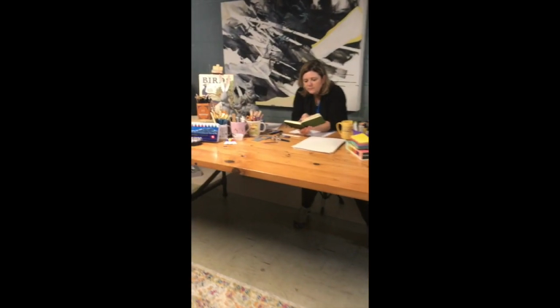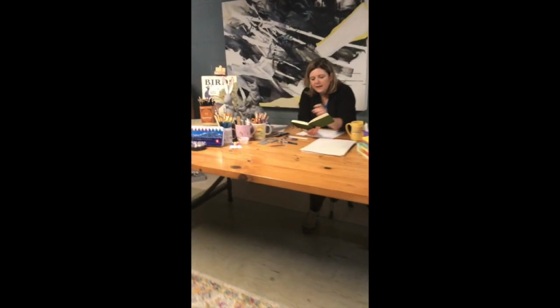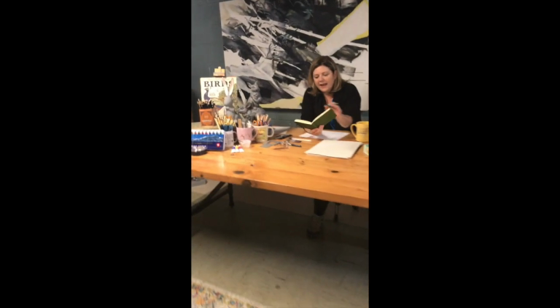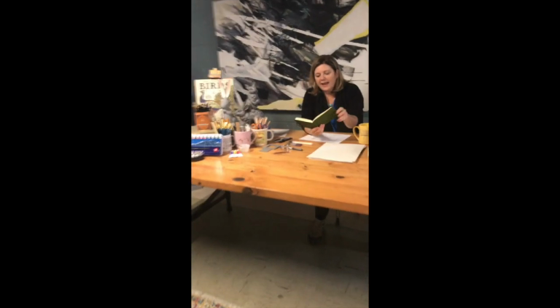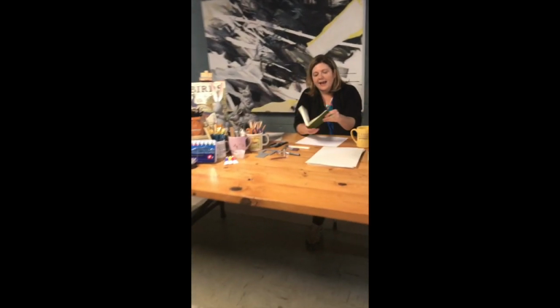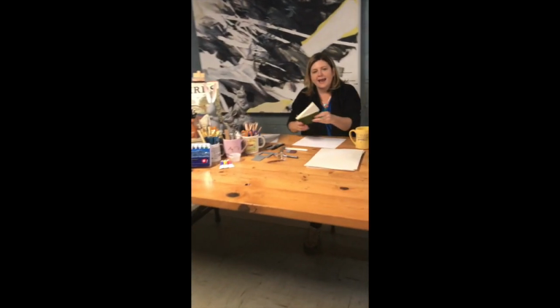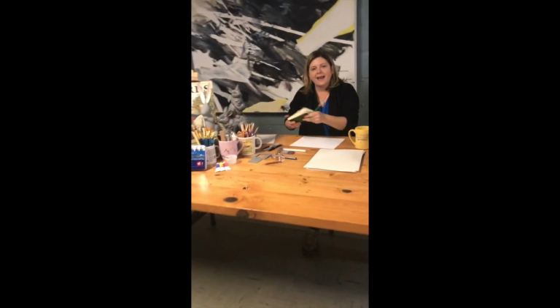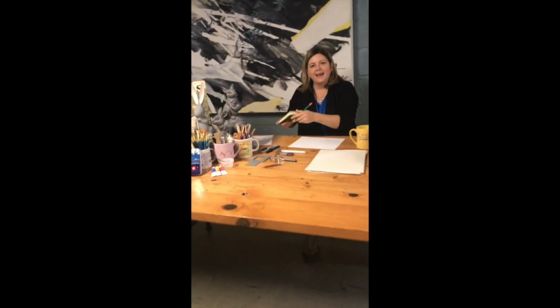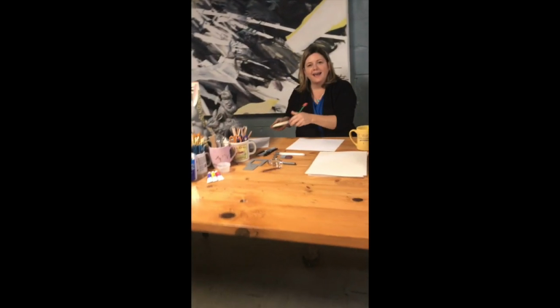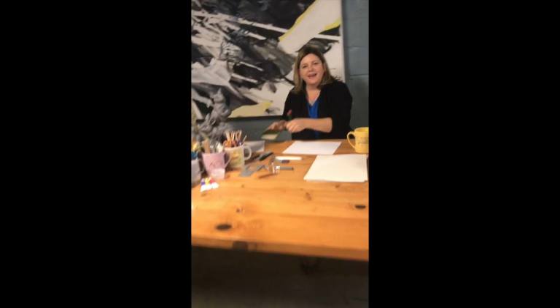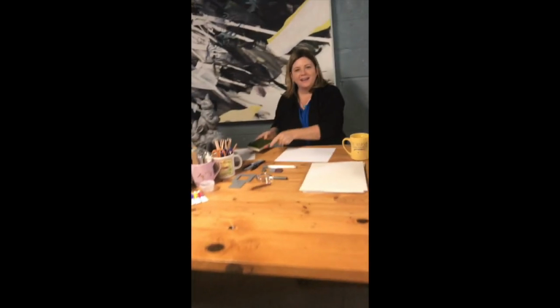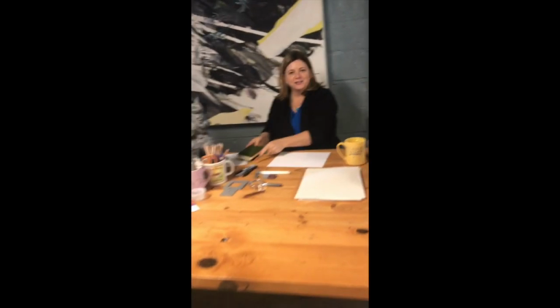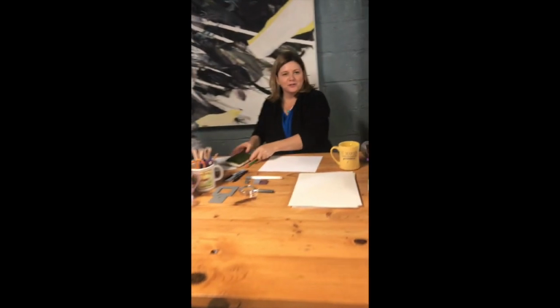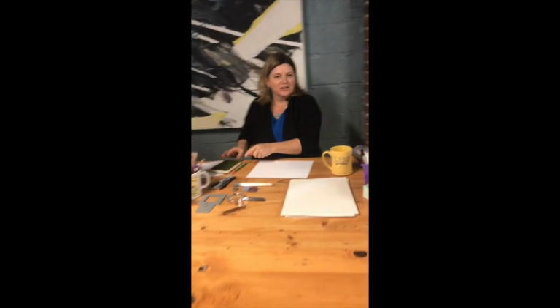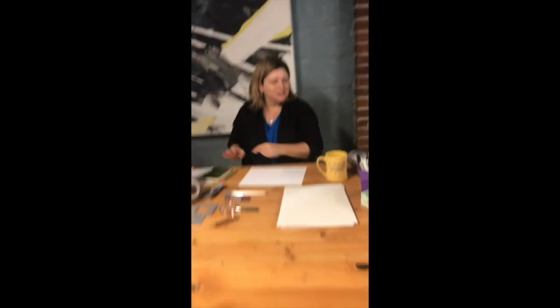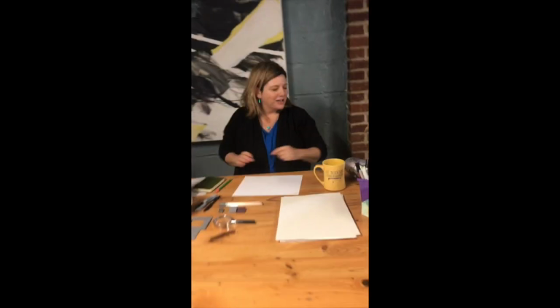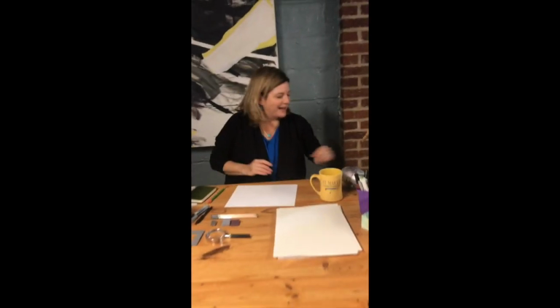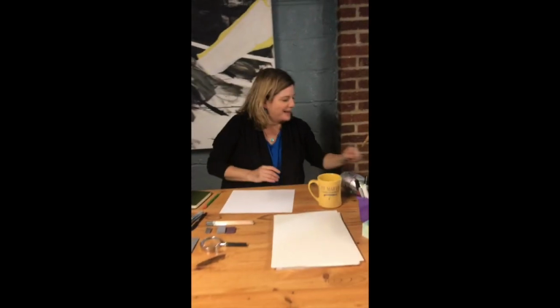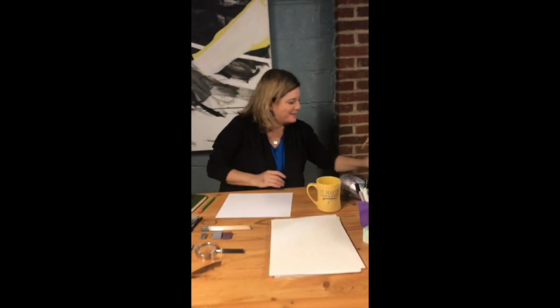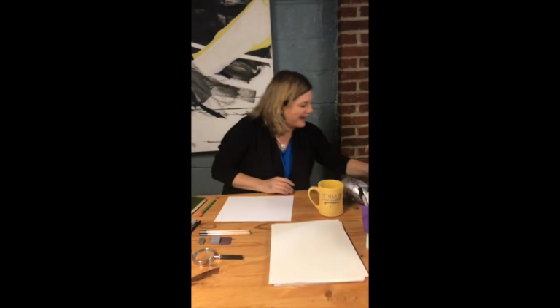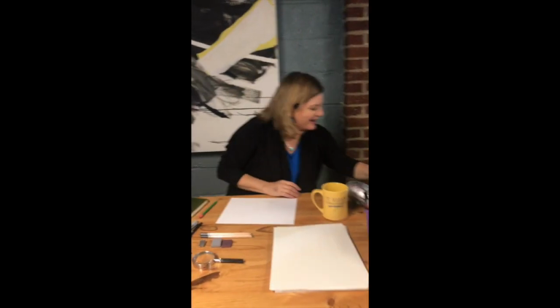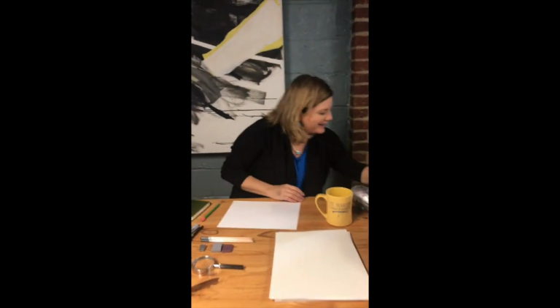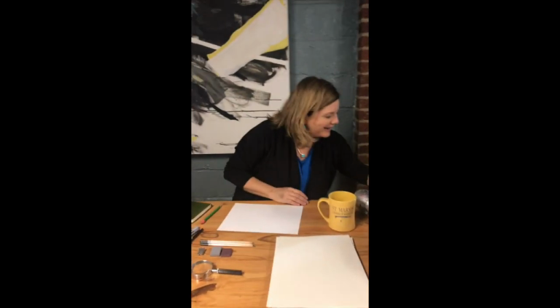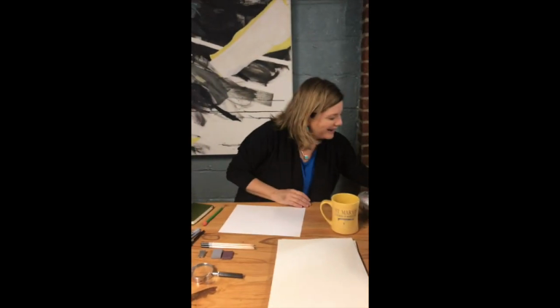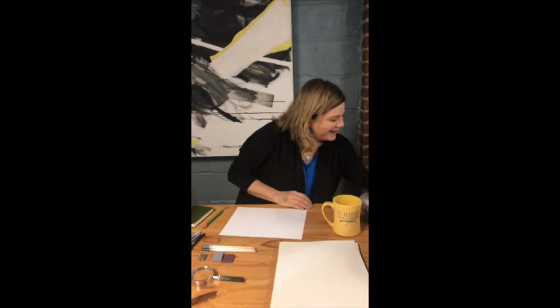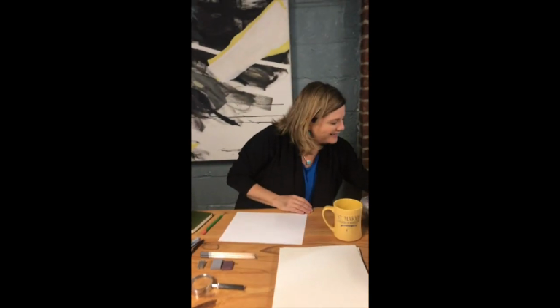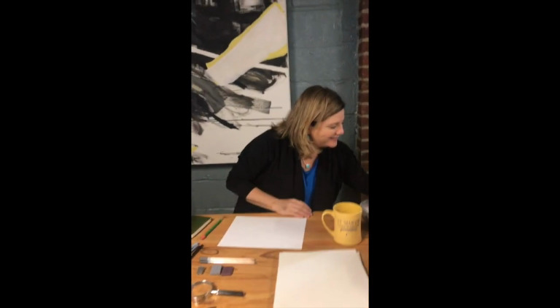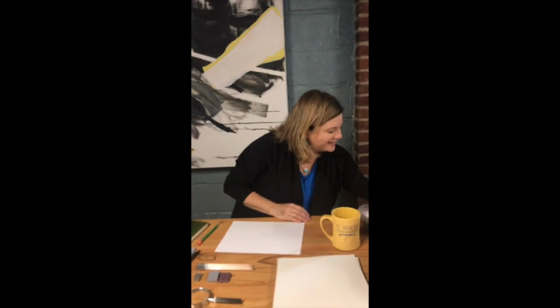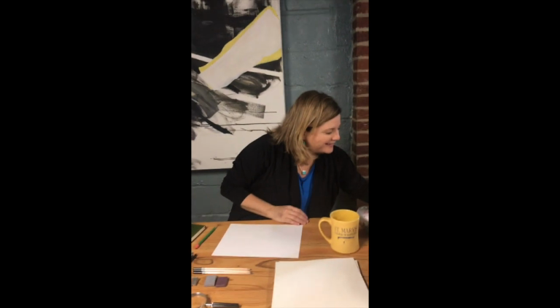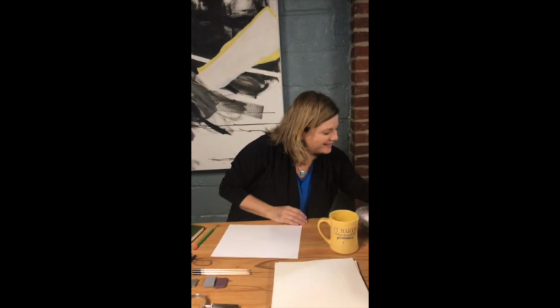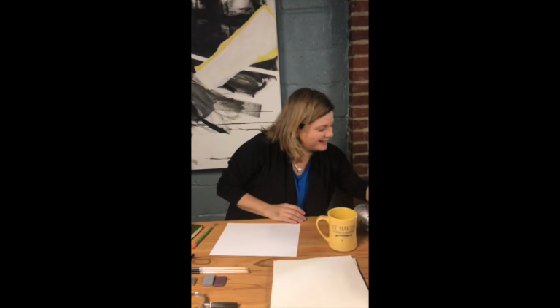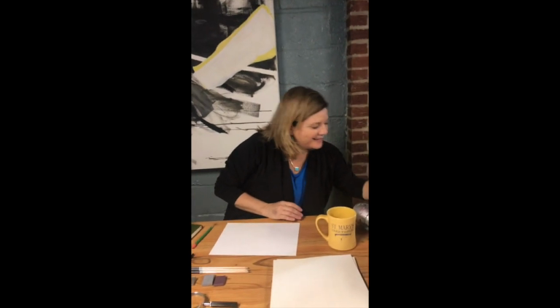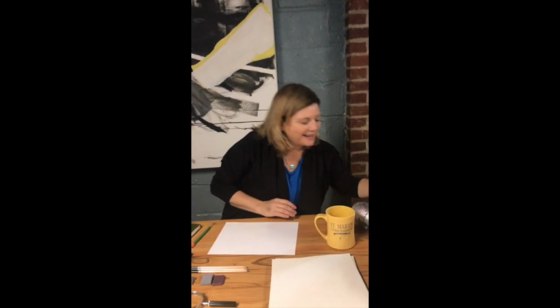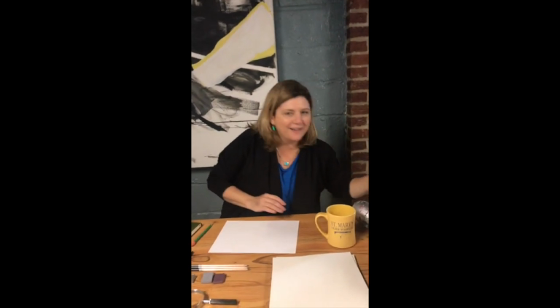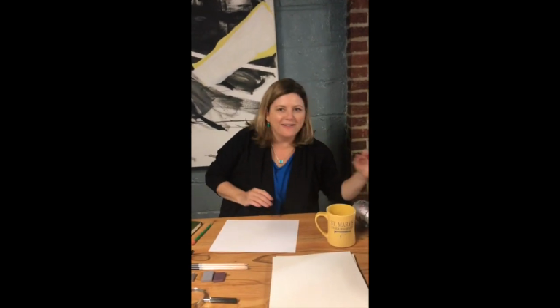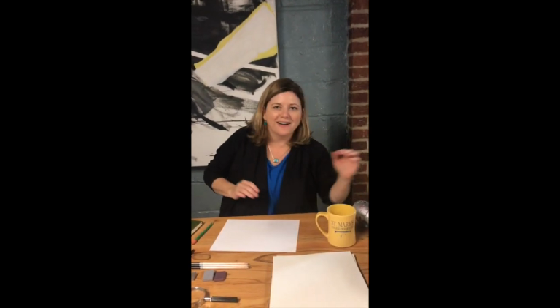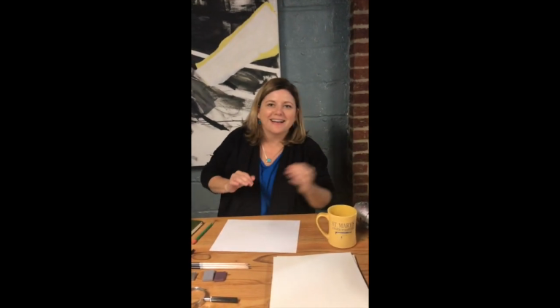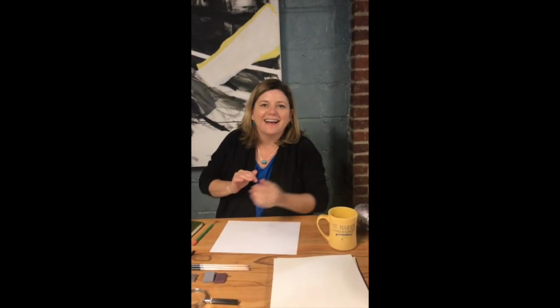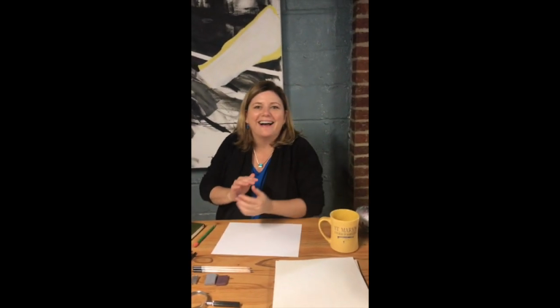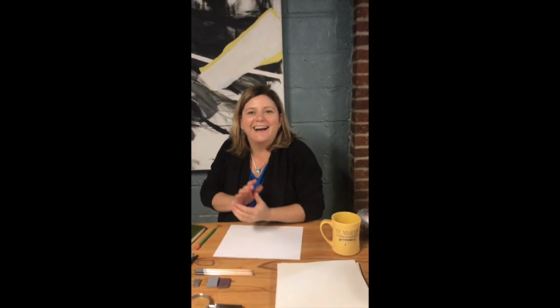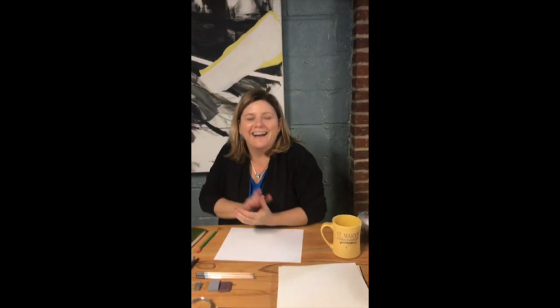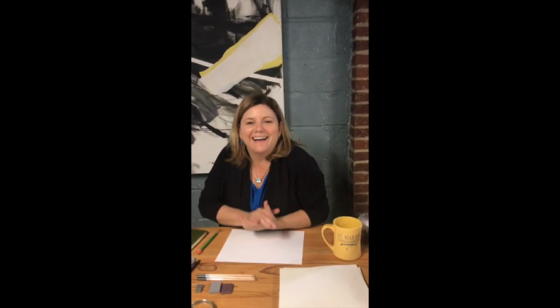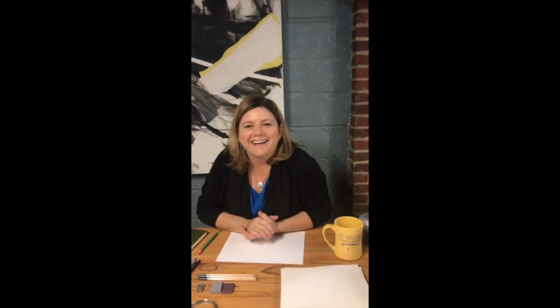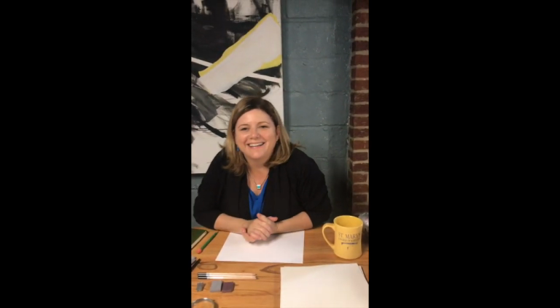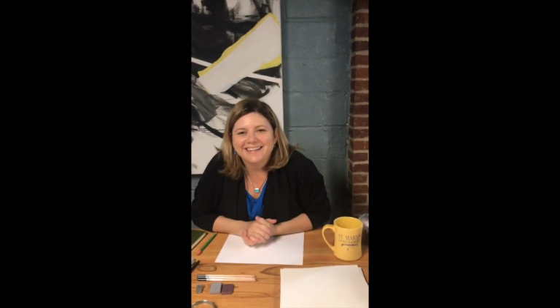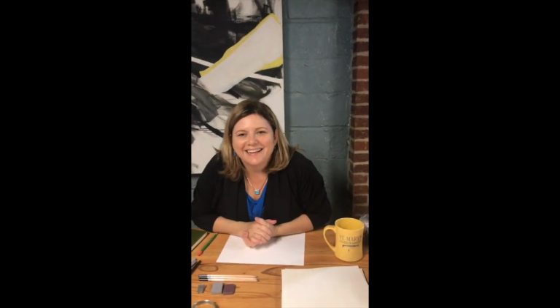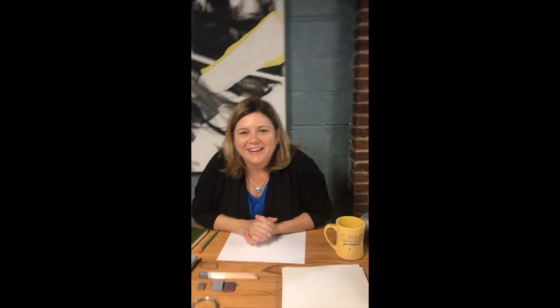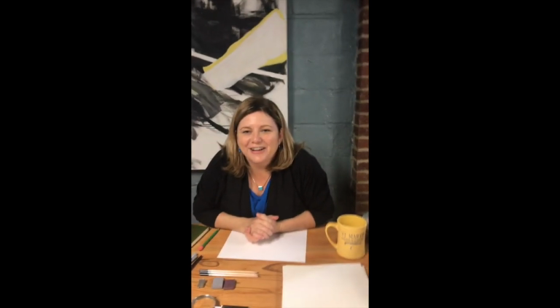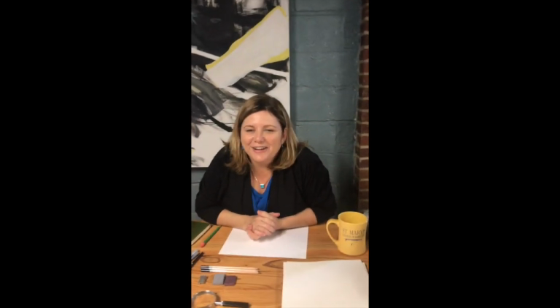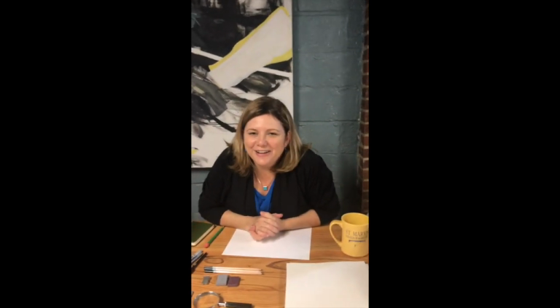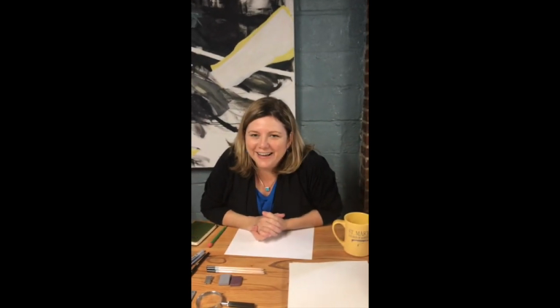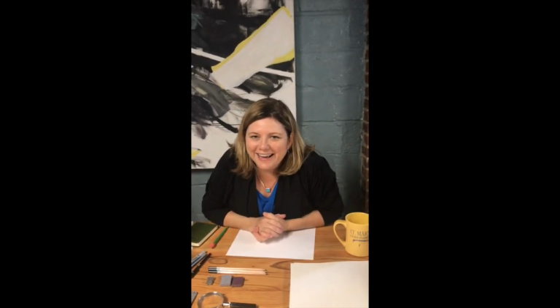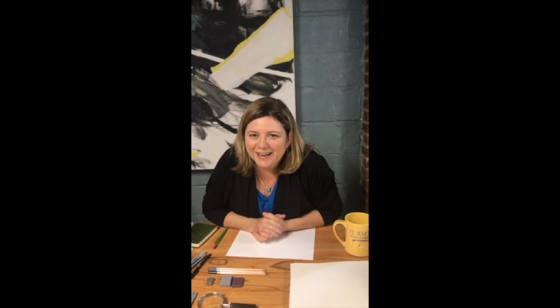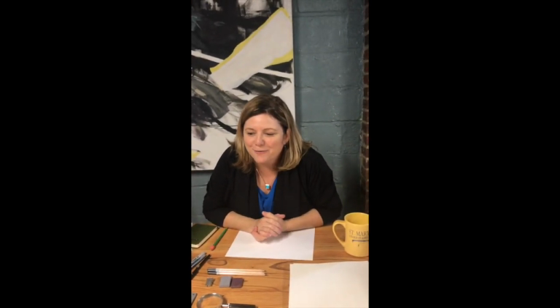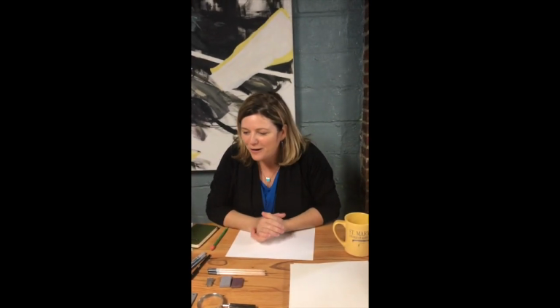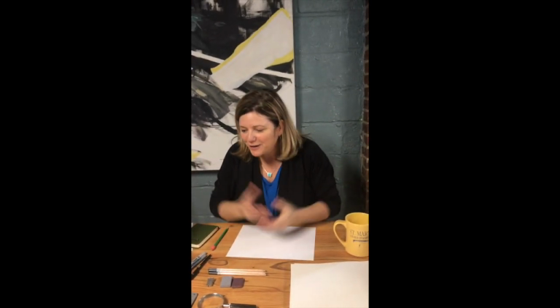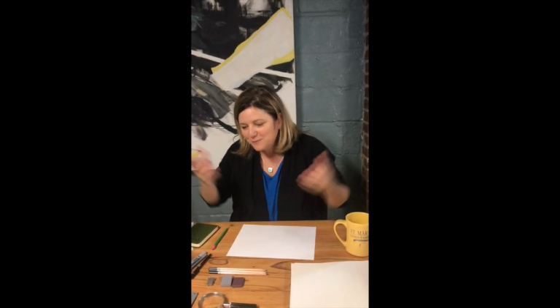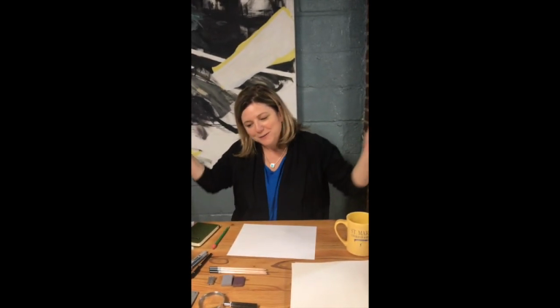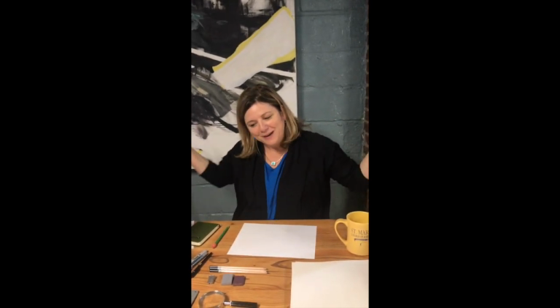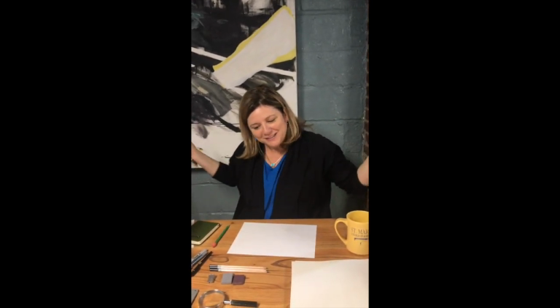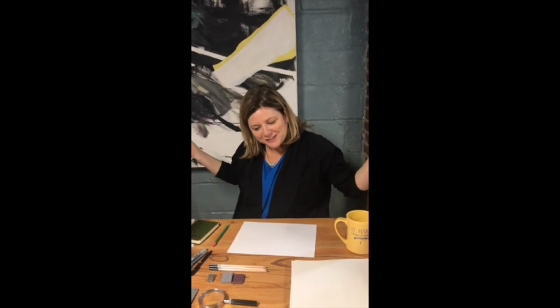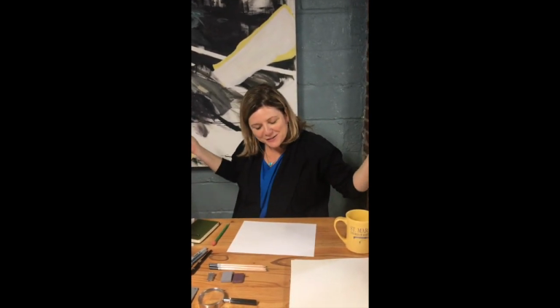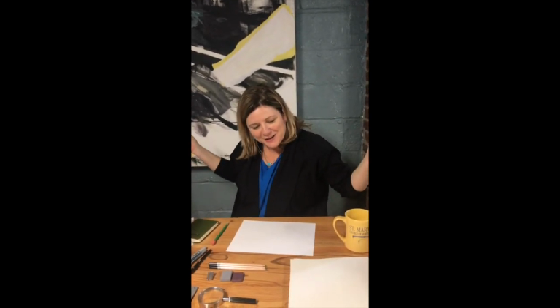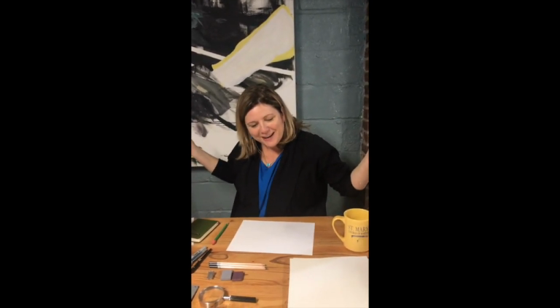Hey! Hey Georgia! Hey Maddie! Hi! How are ya? Good! Welcome to my studio!